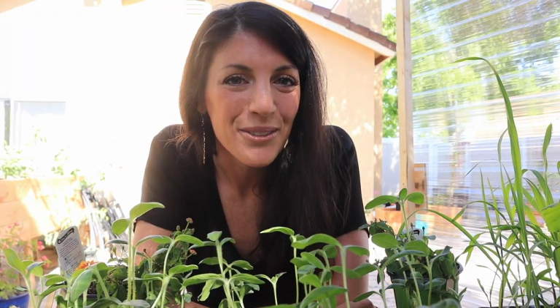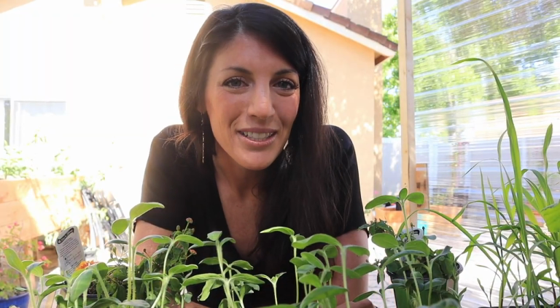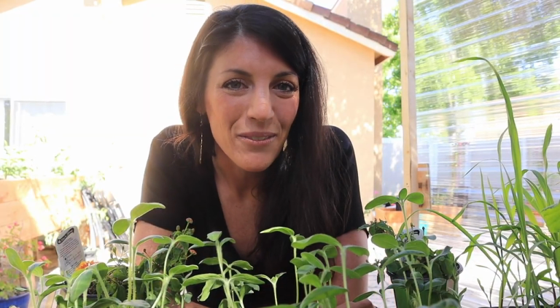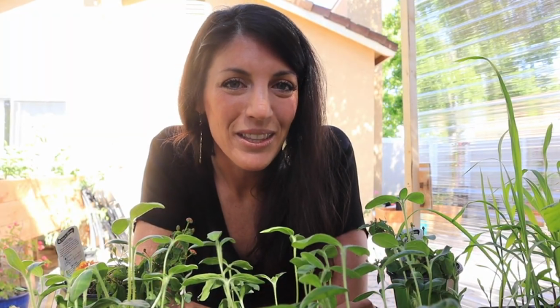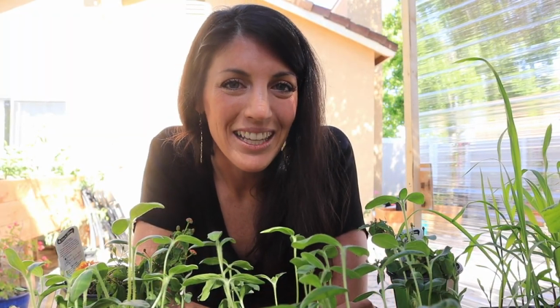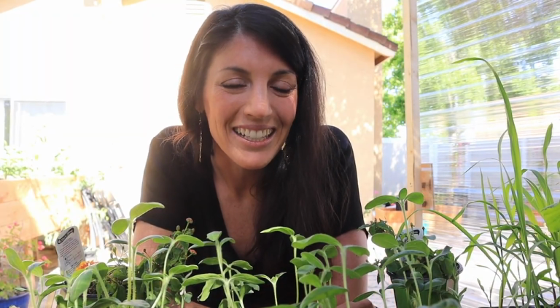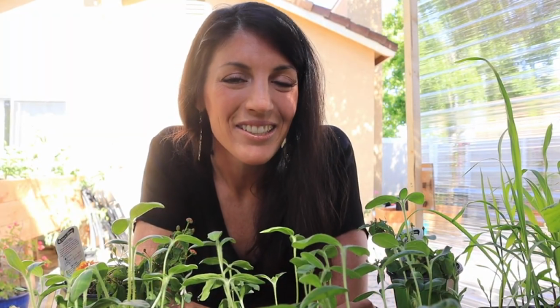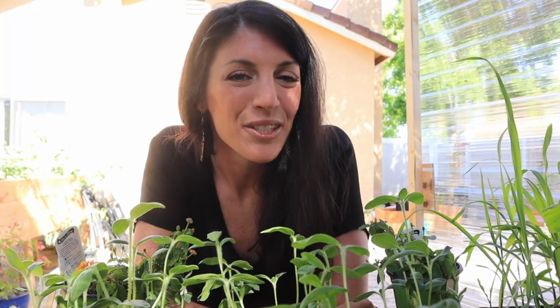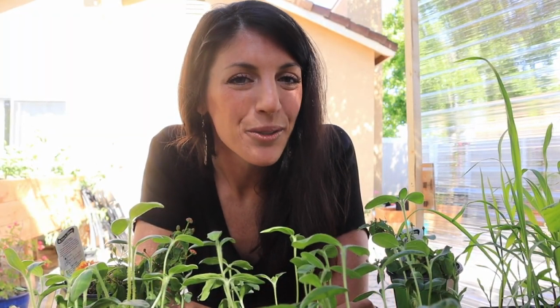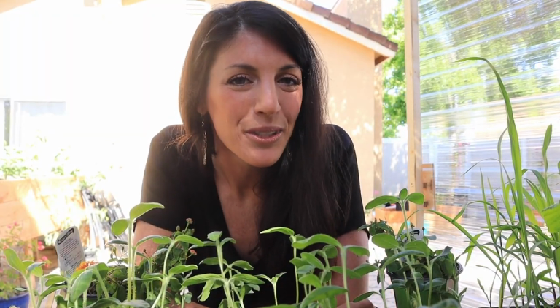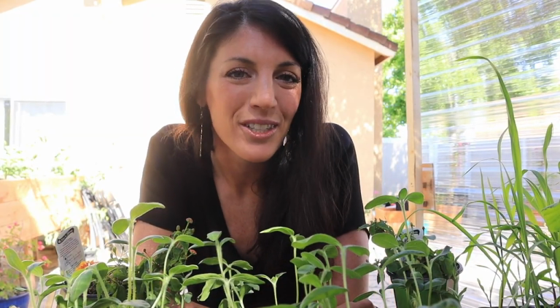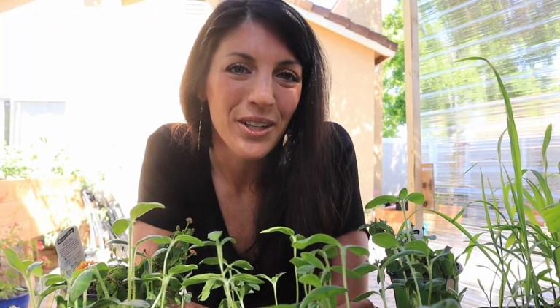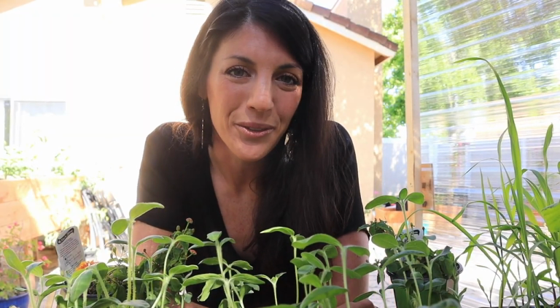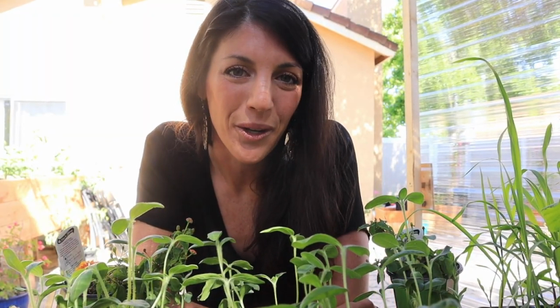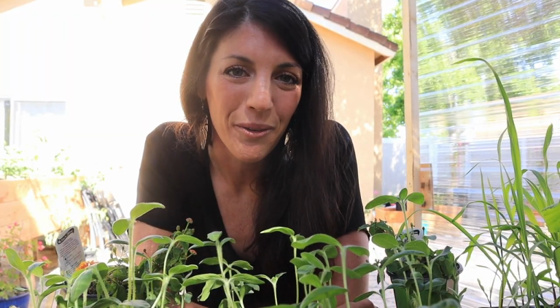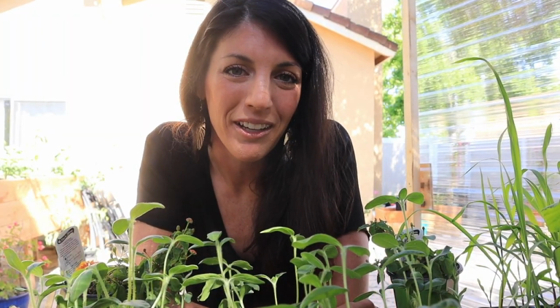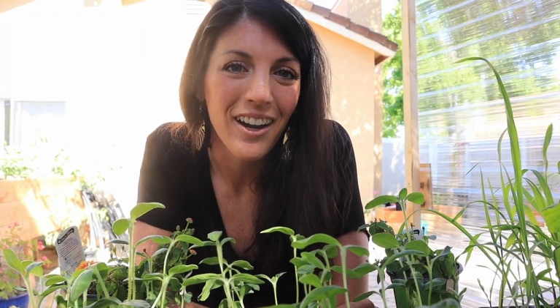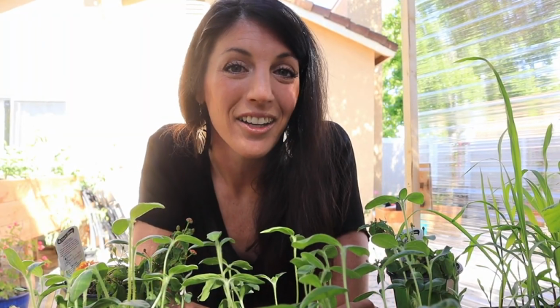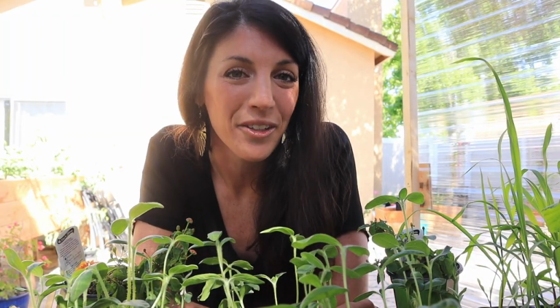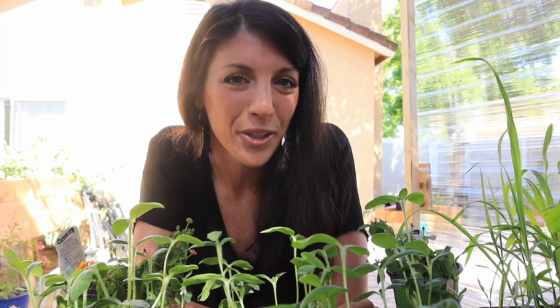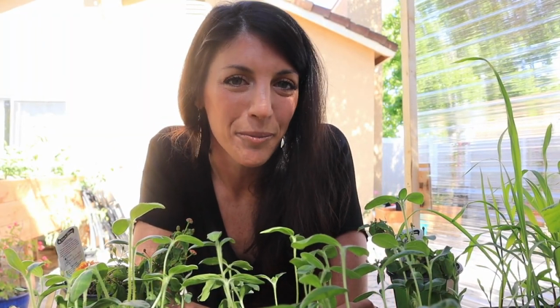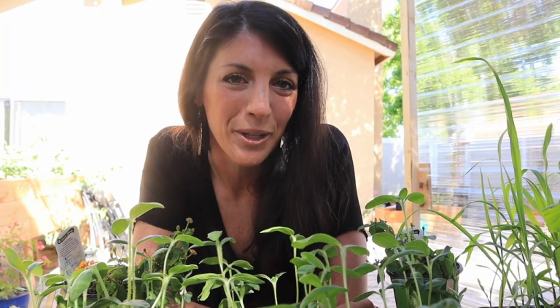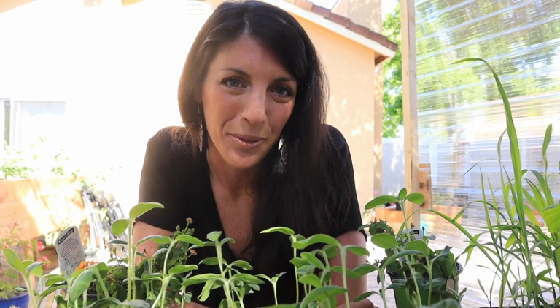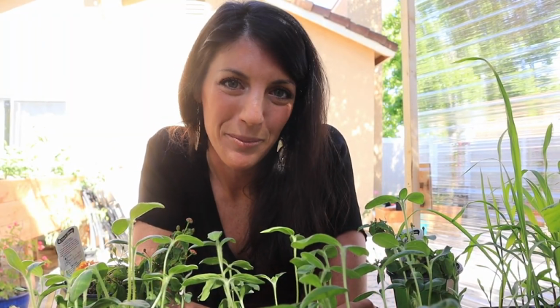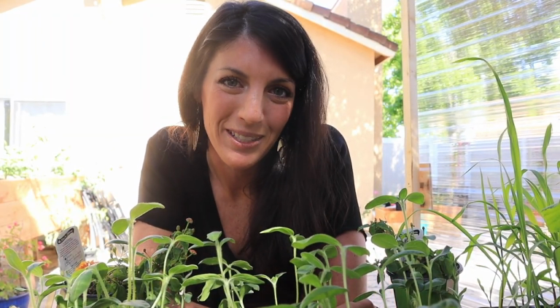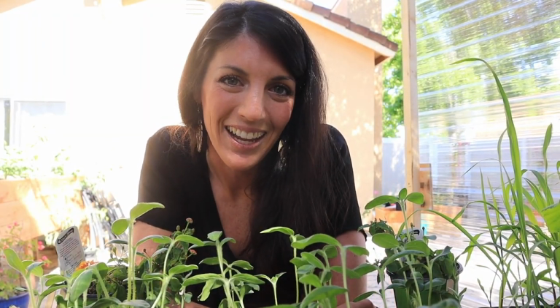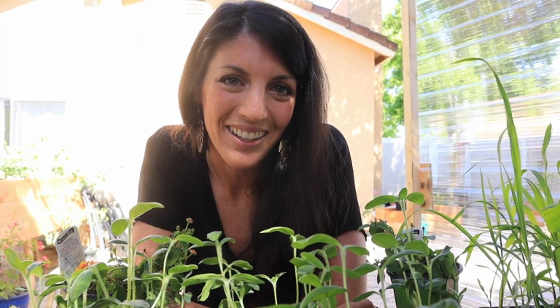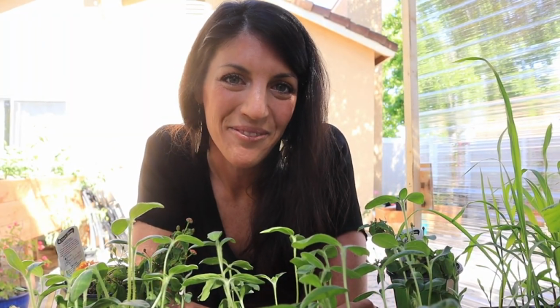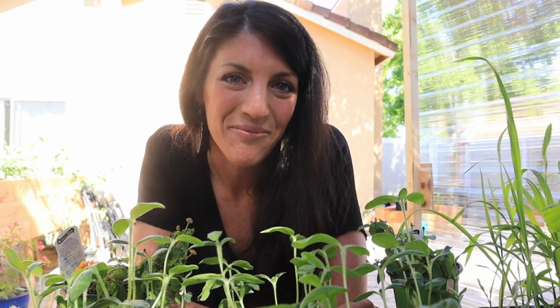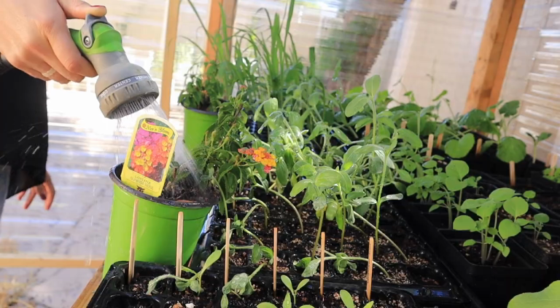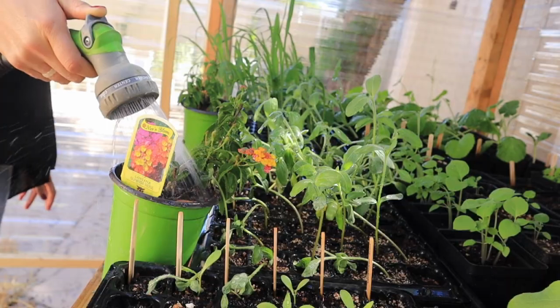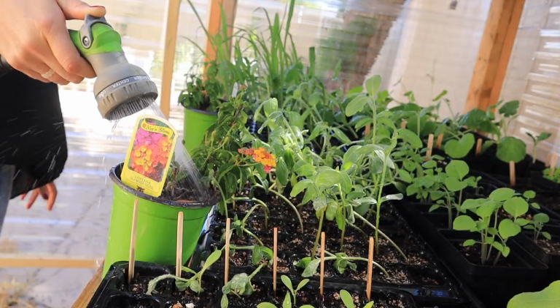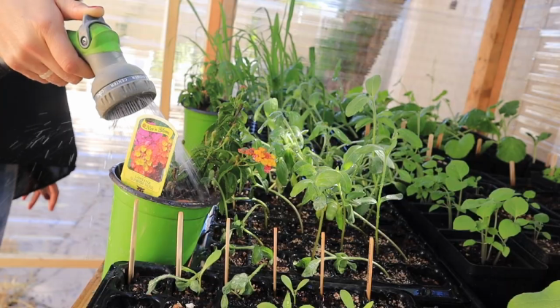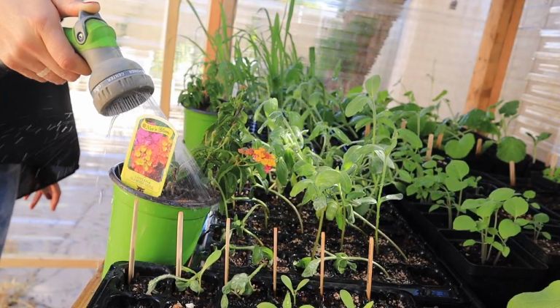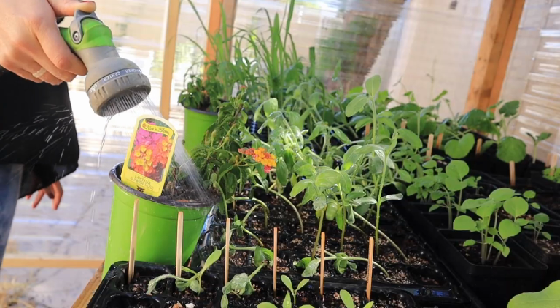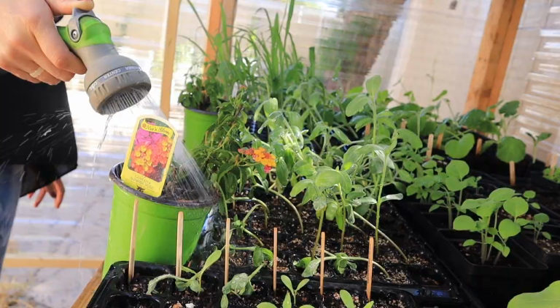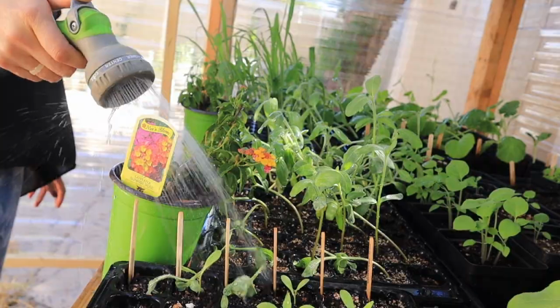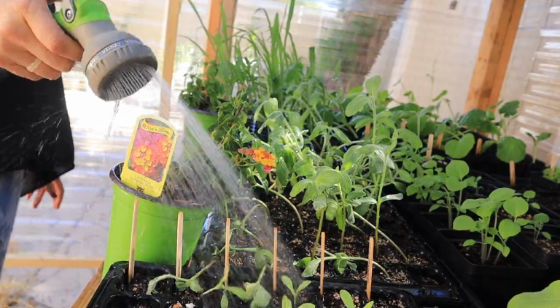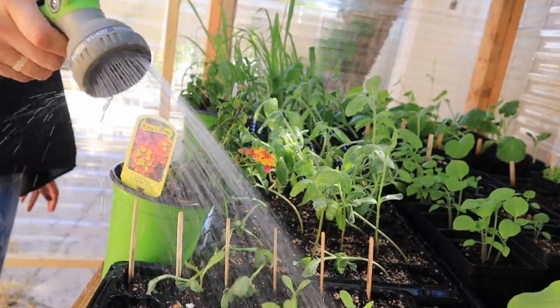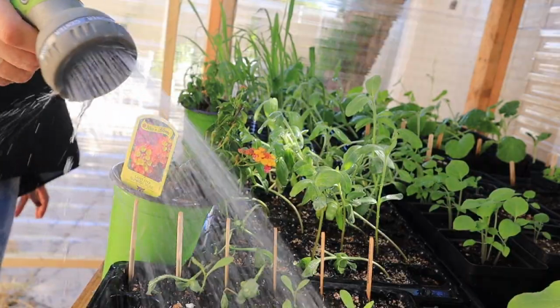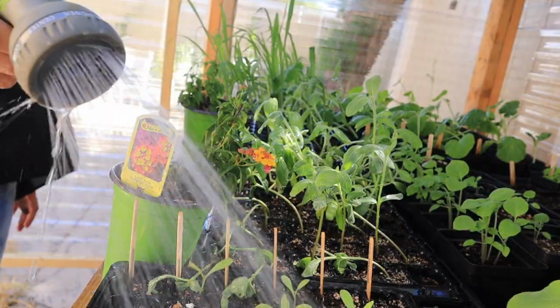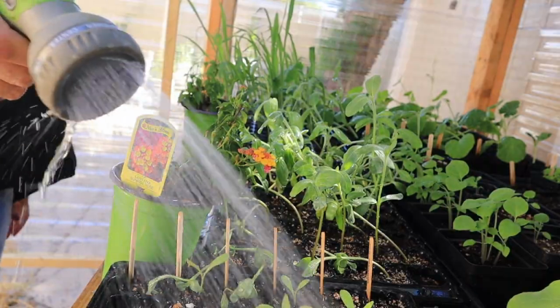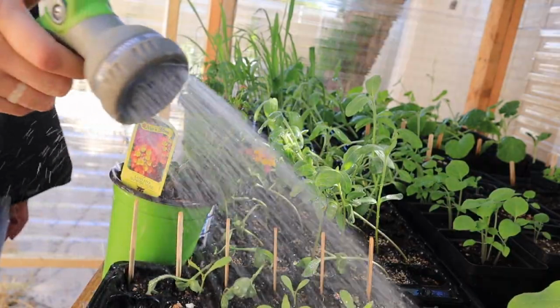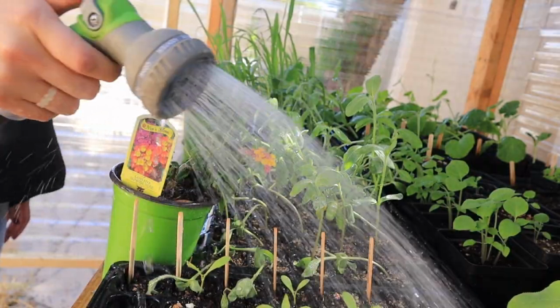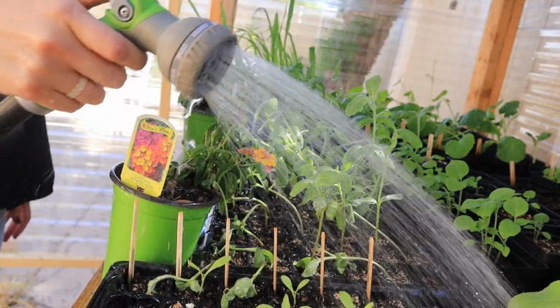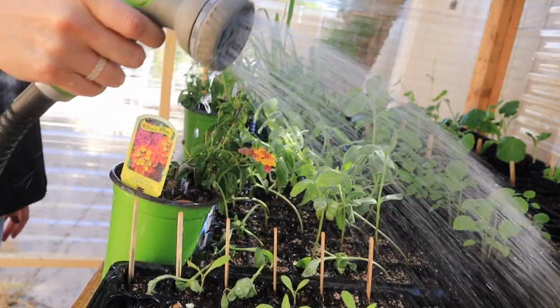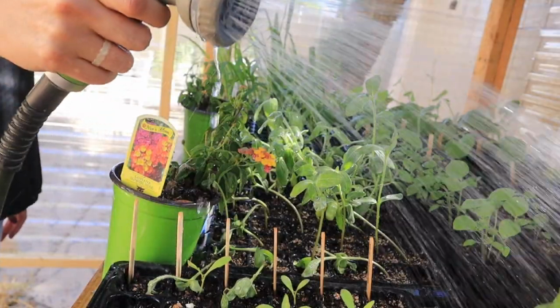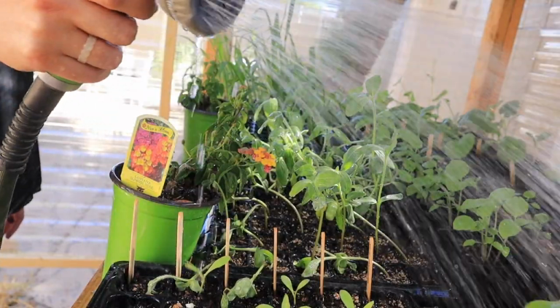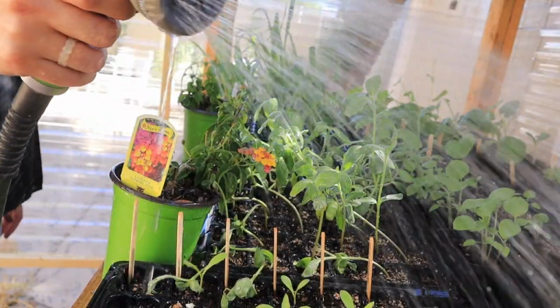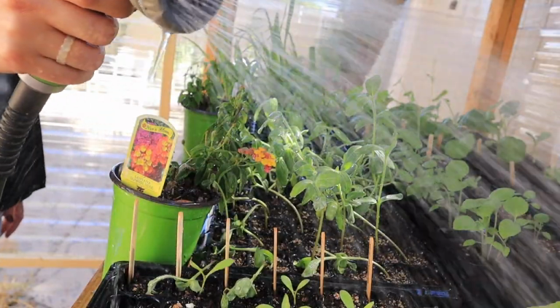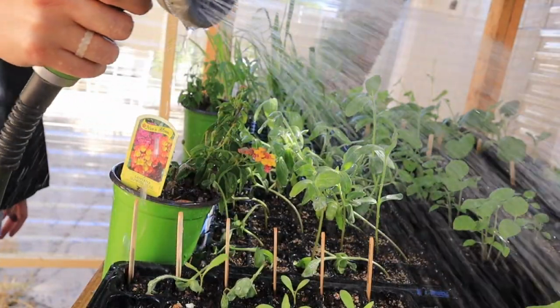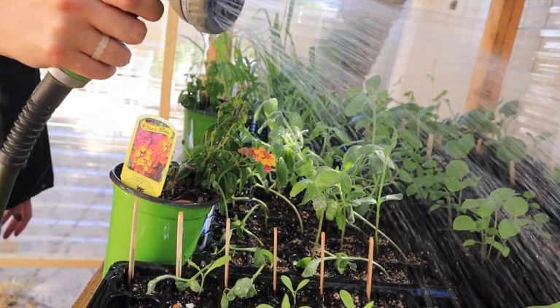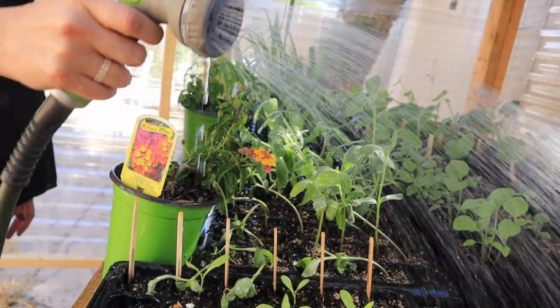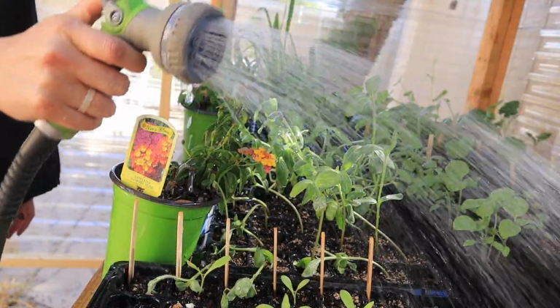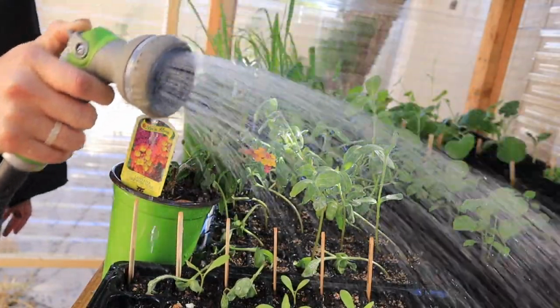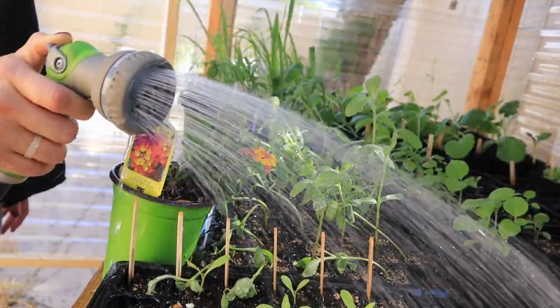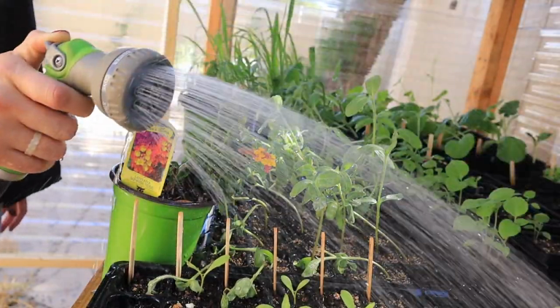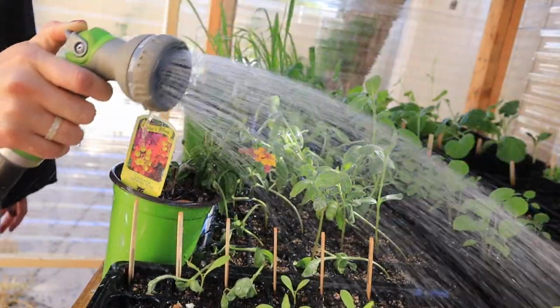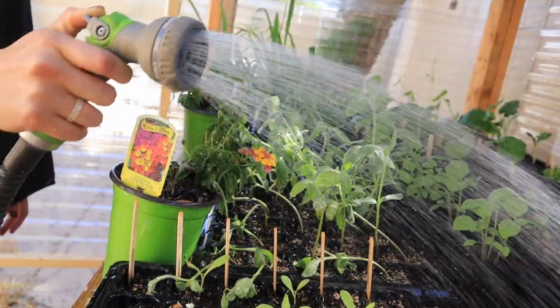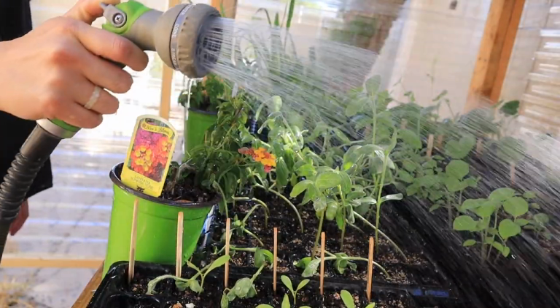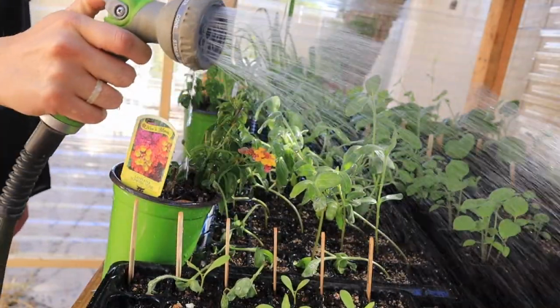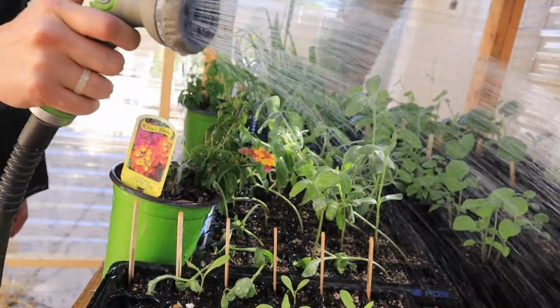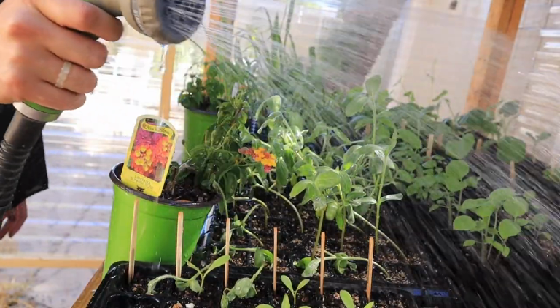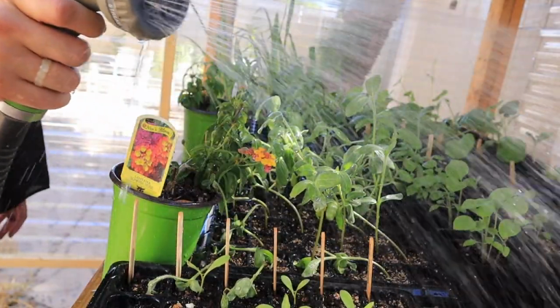Today I'm sharing with you seven things you can start growing on an urban homestead.